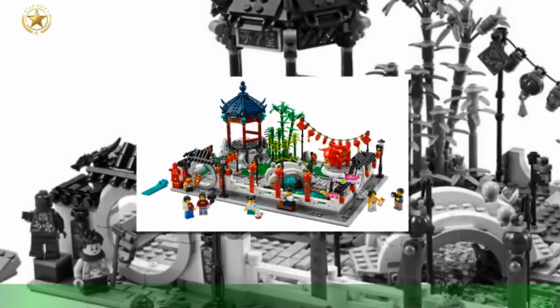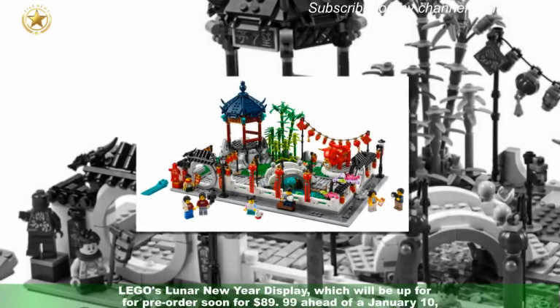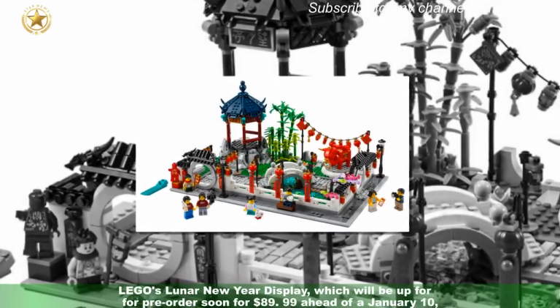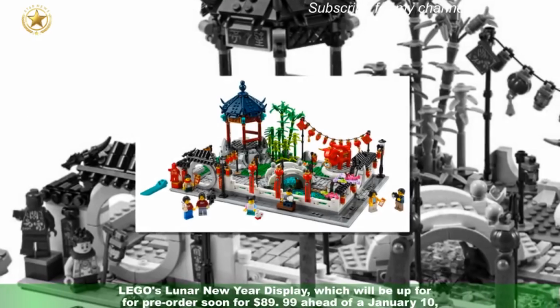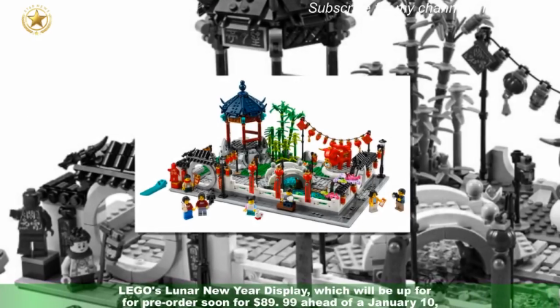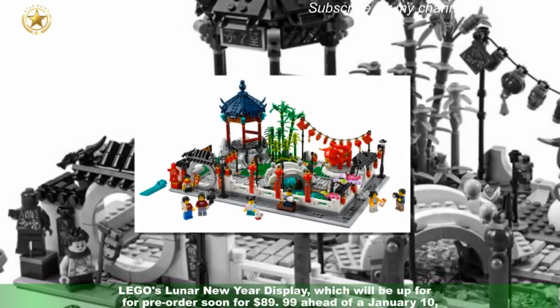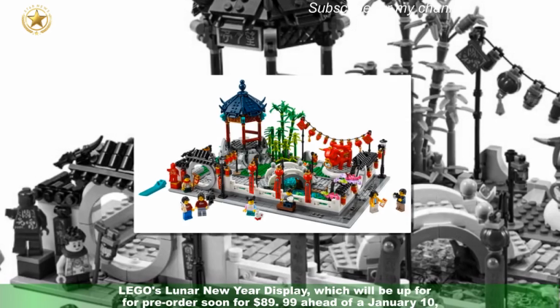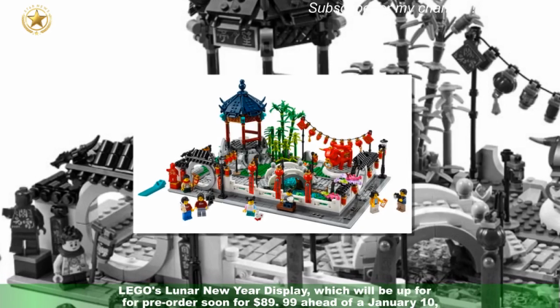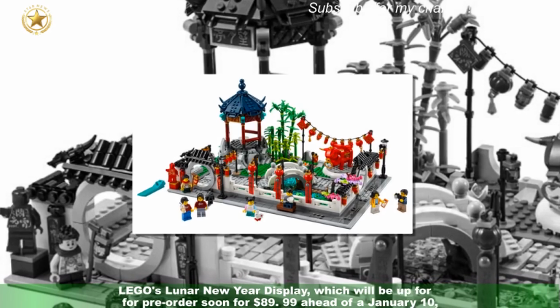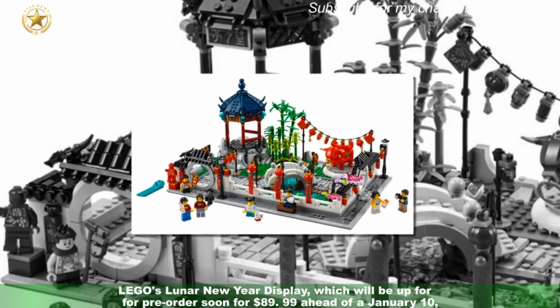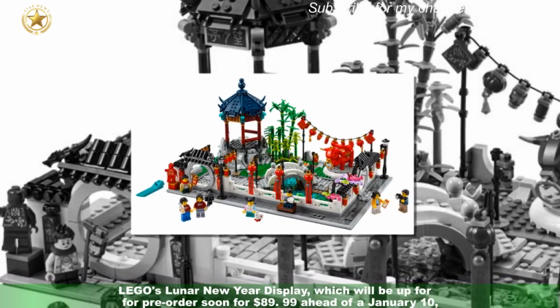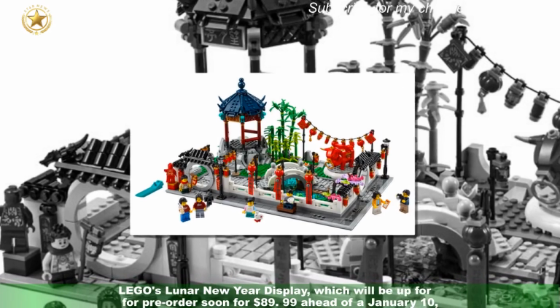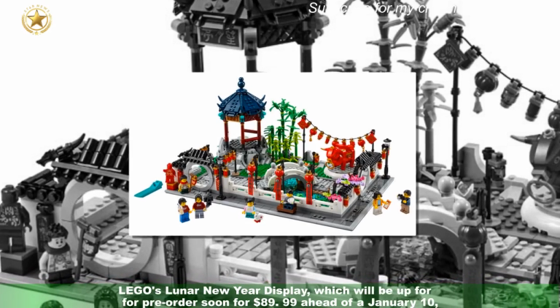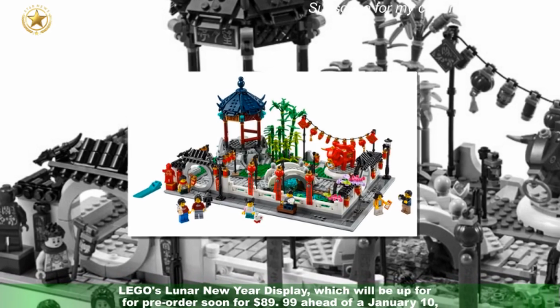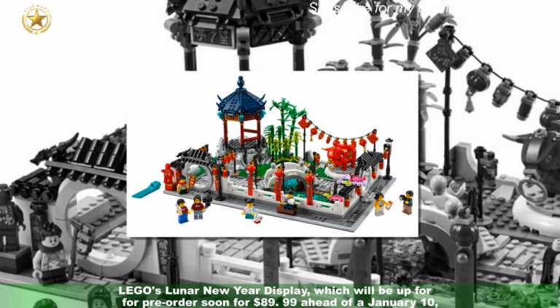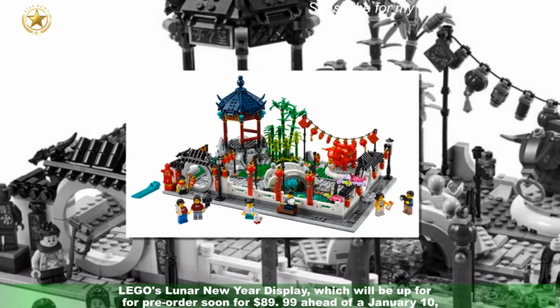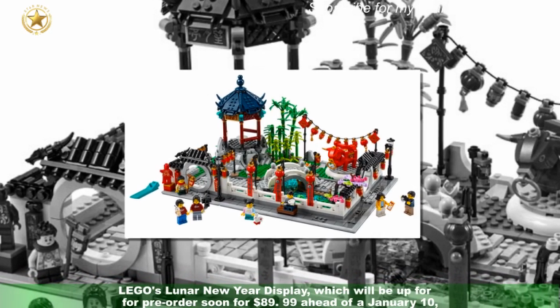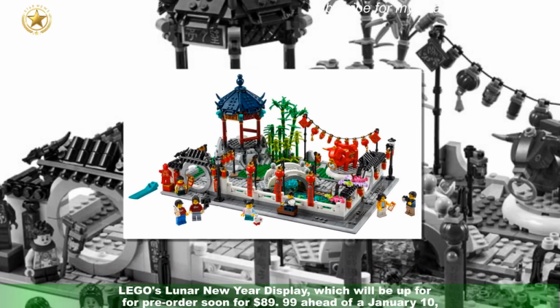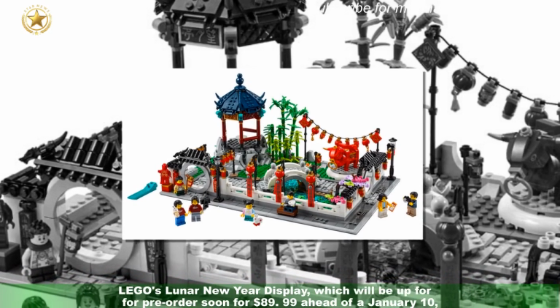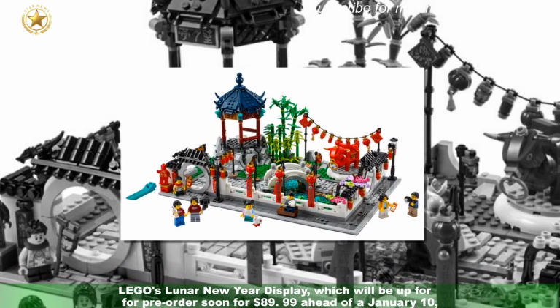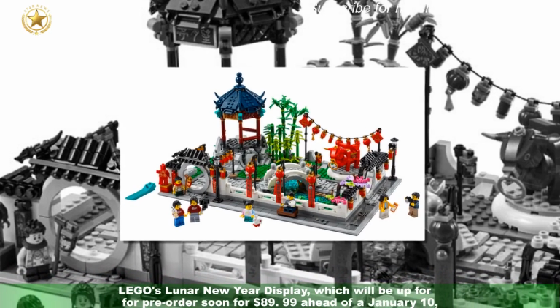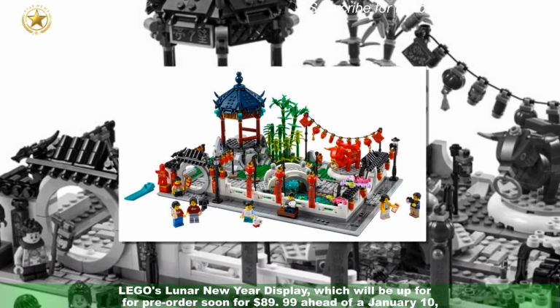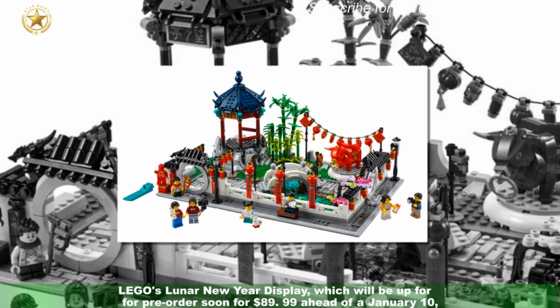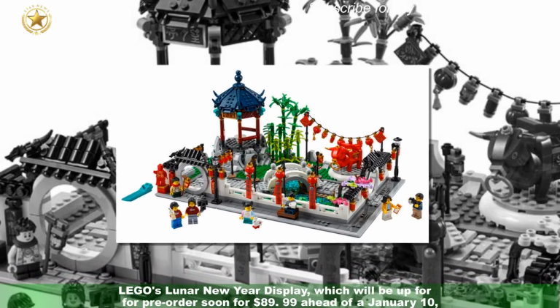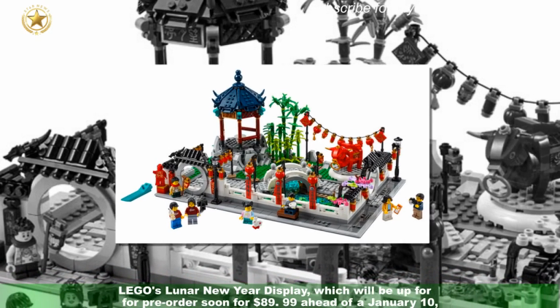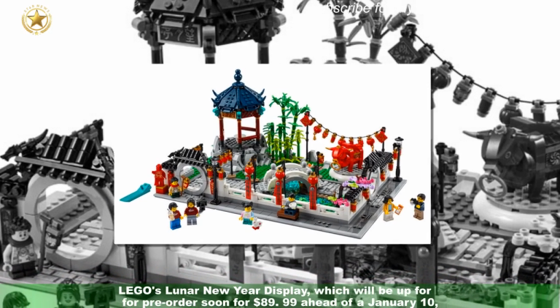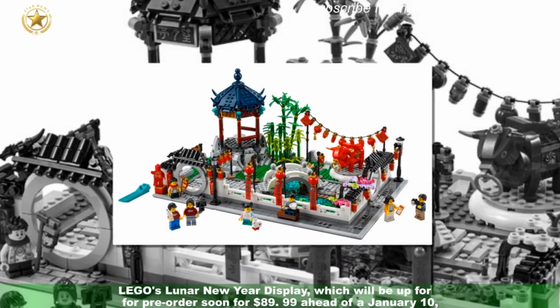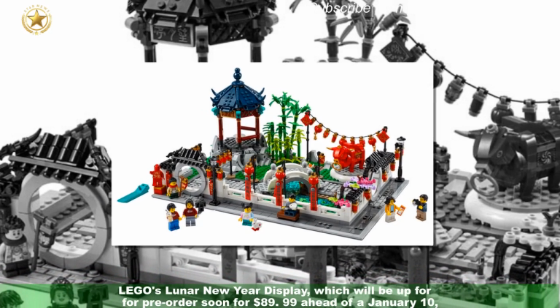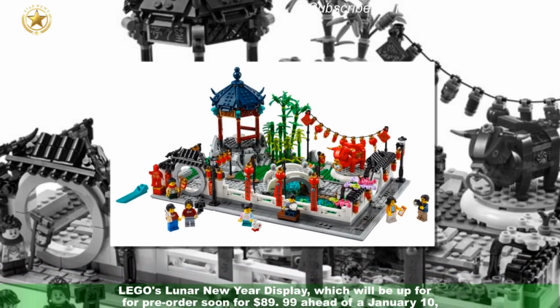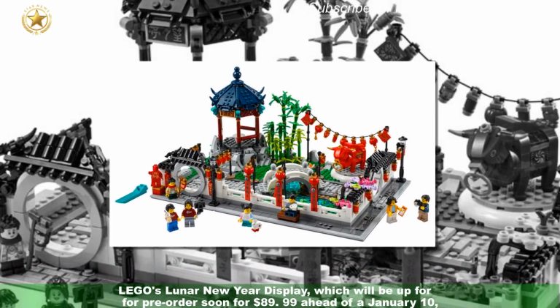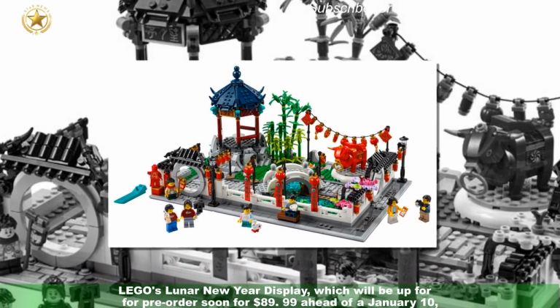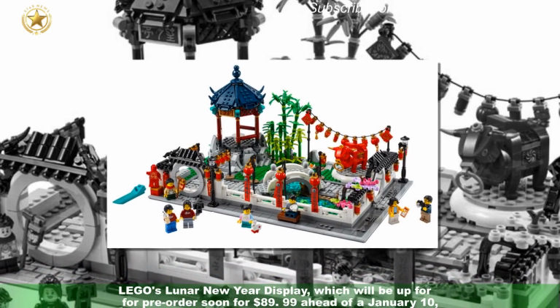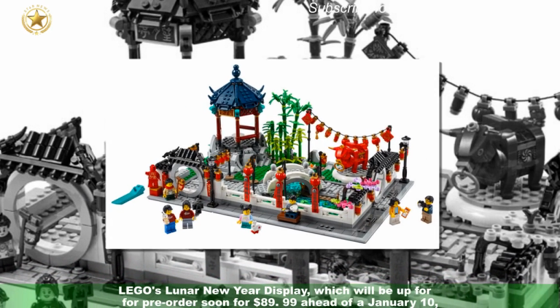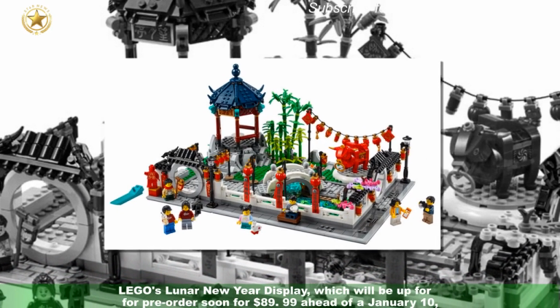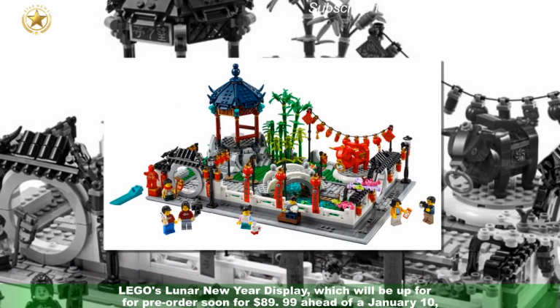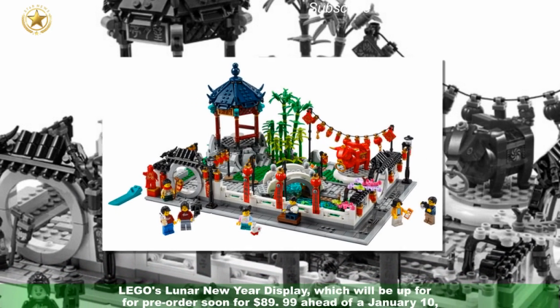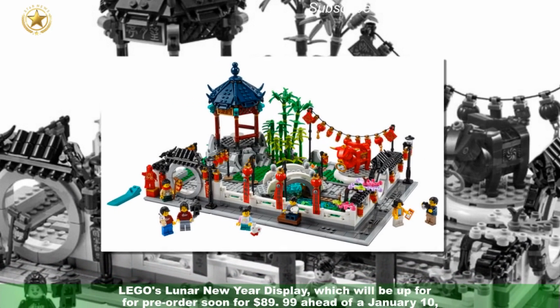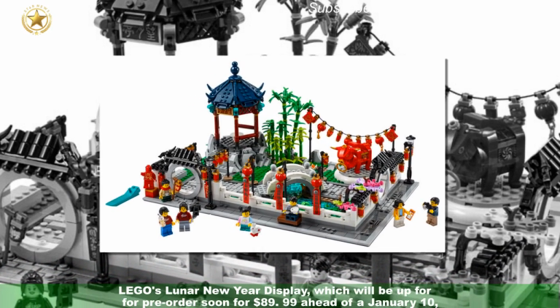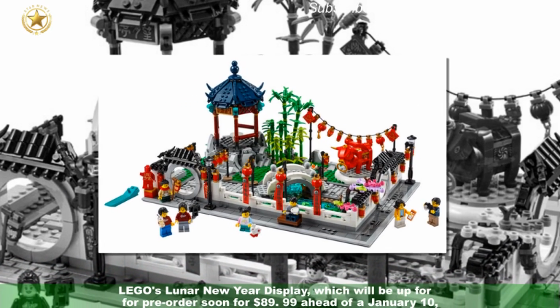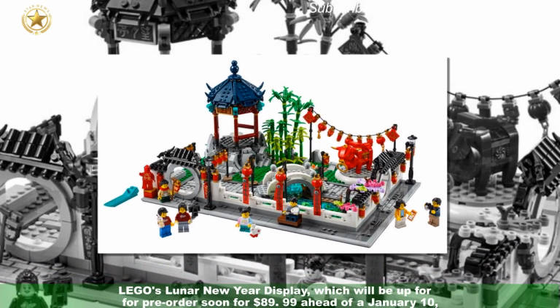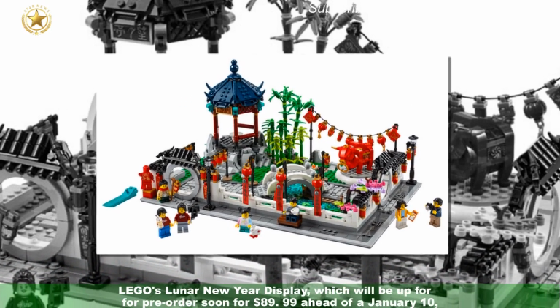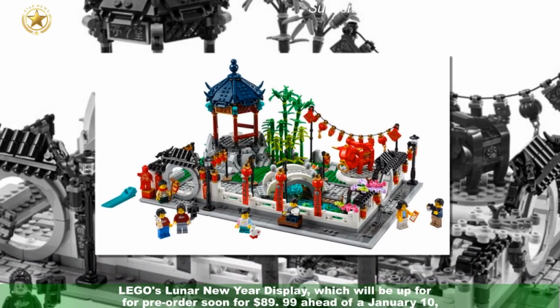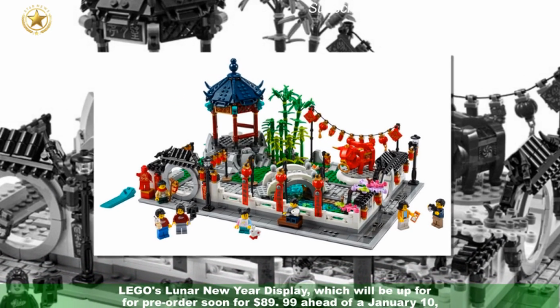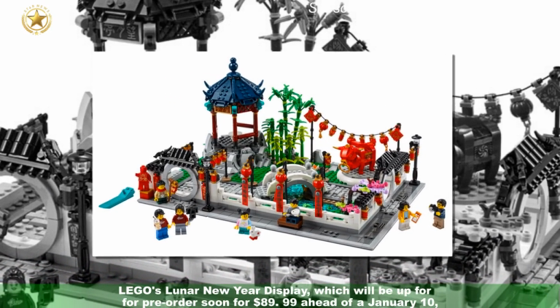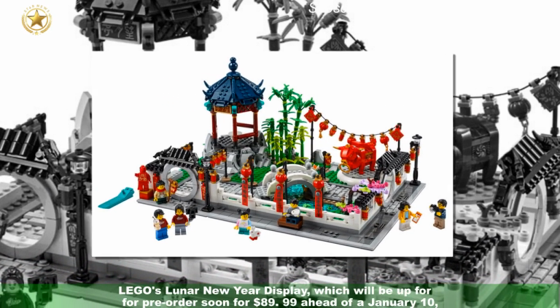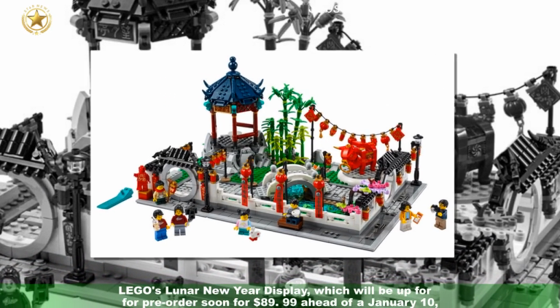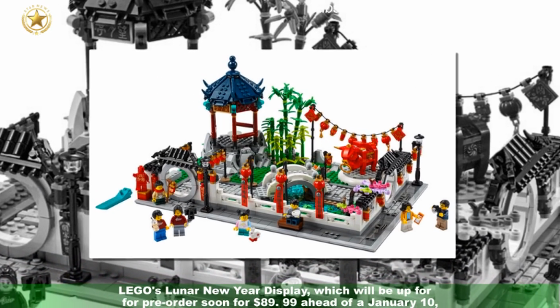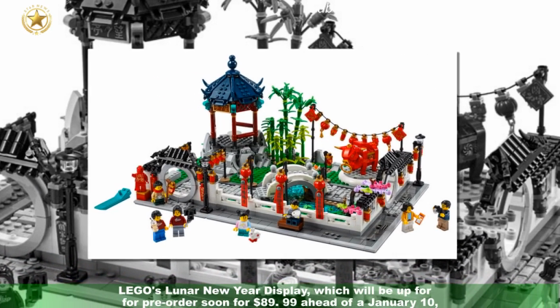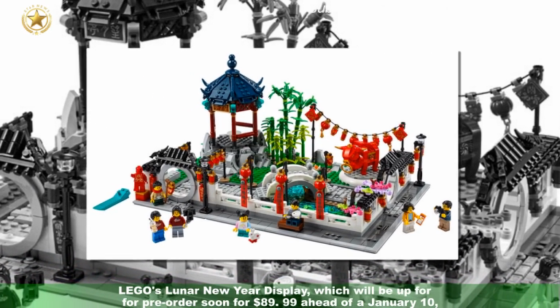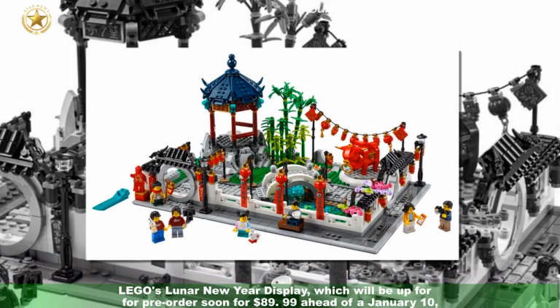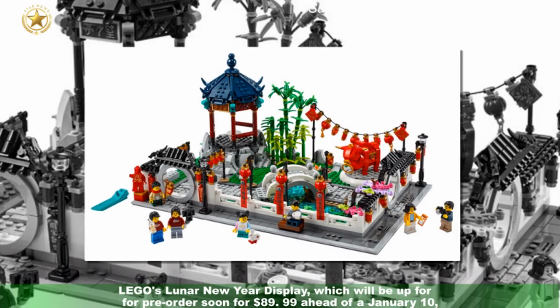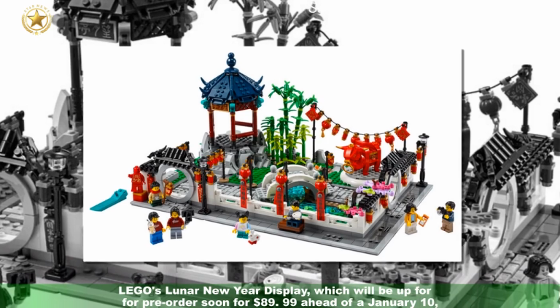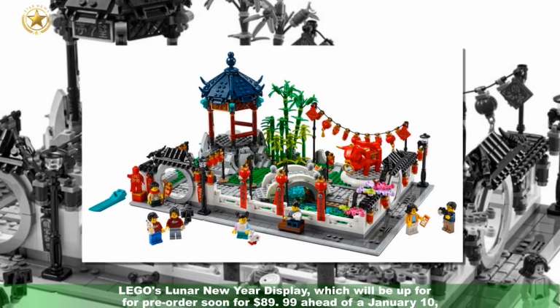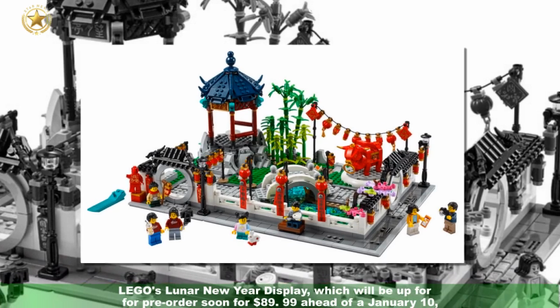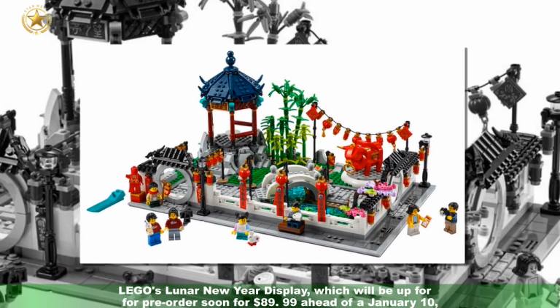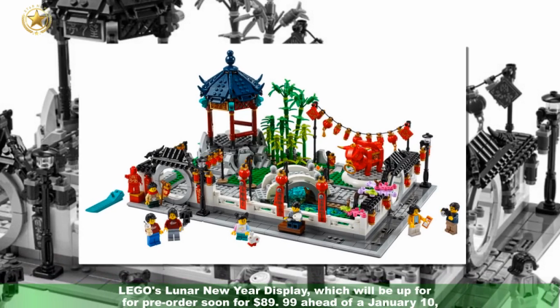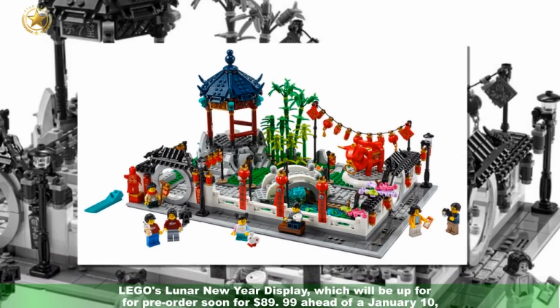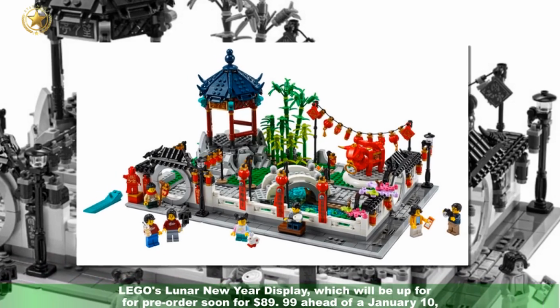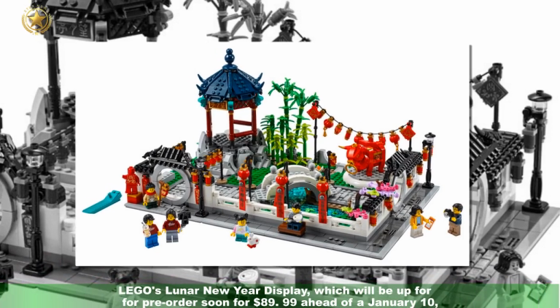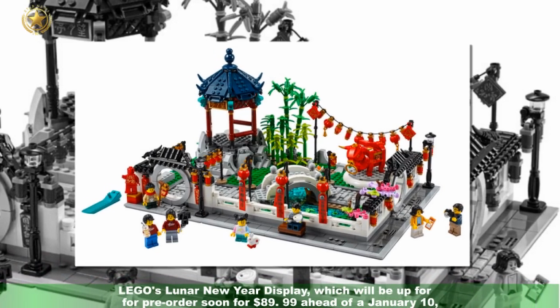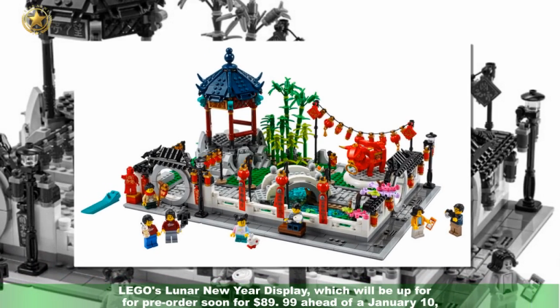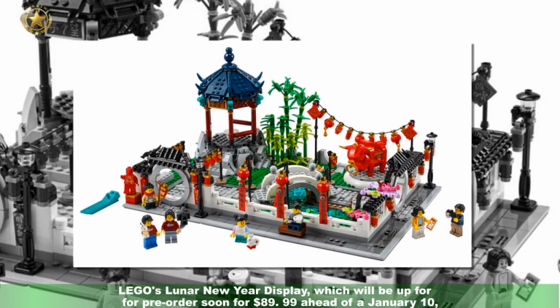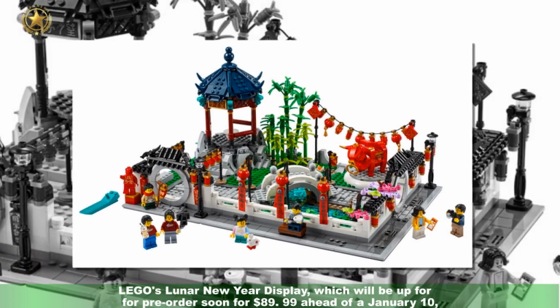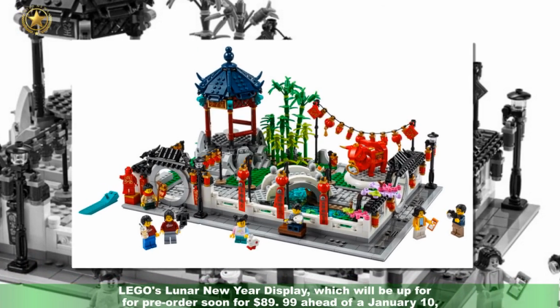LEGO's Lunar New Year display, which will be up for pre-order soon for $89.99 ahead of the 10th of January 2023 release, features miniature versions of many of the decorations and symbols associated with the holiday.